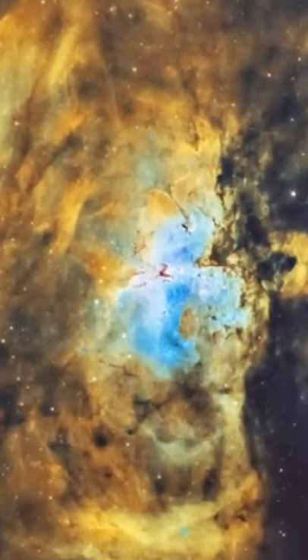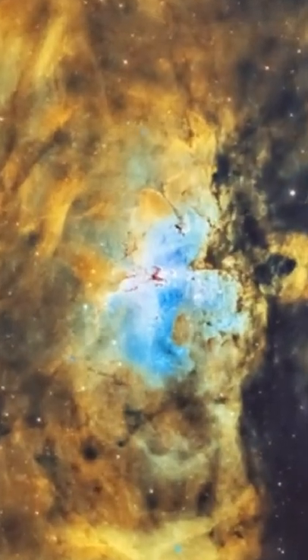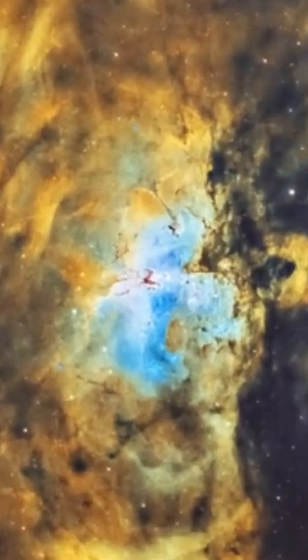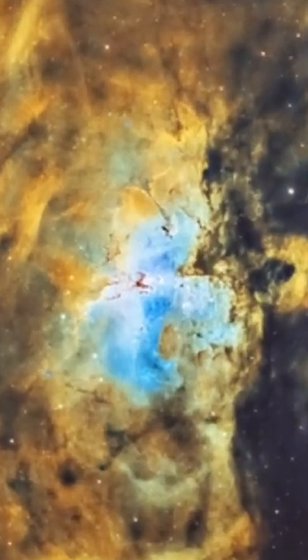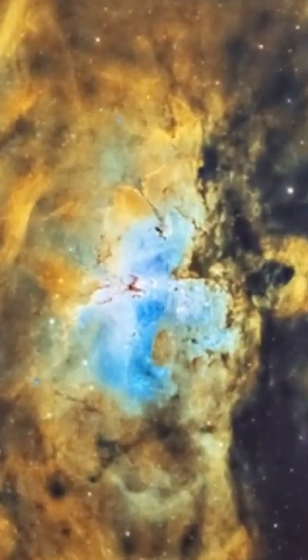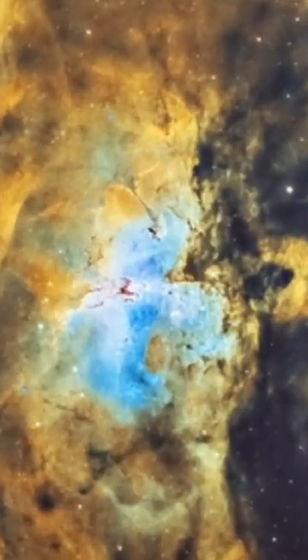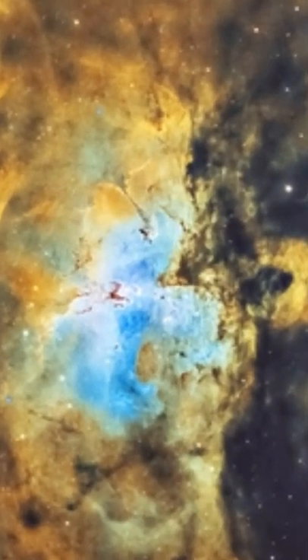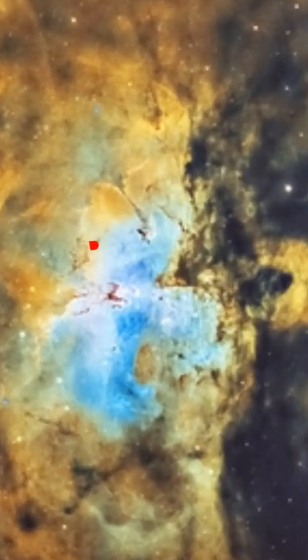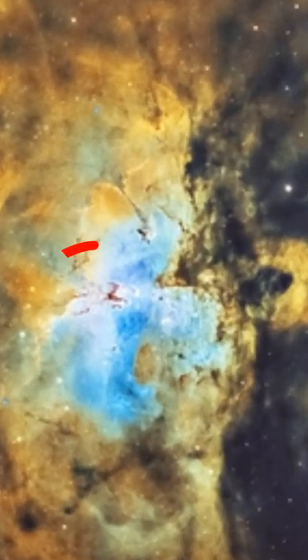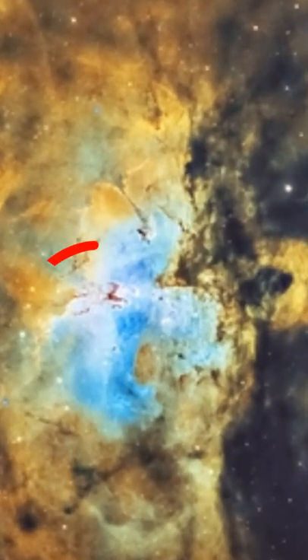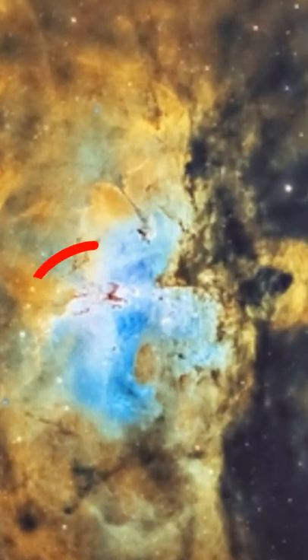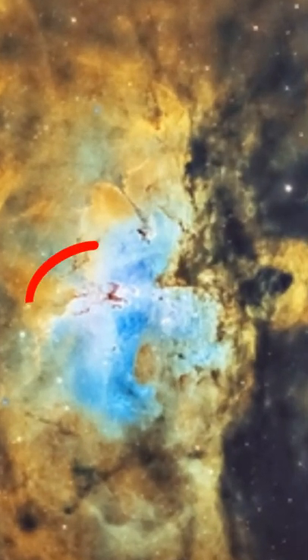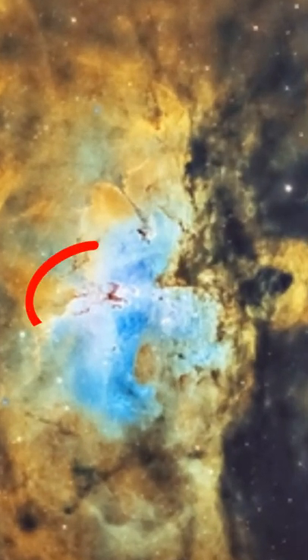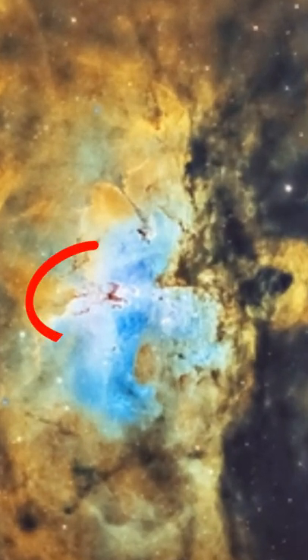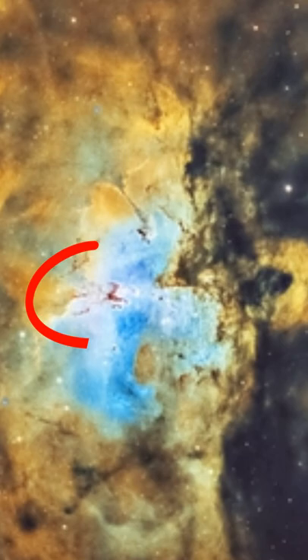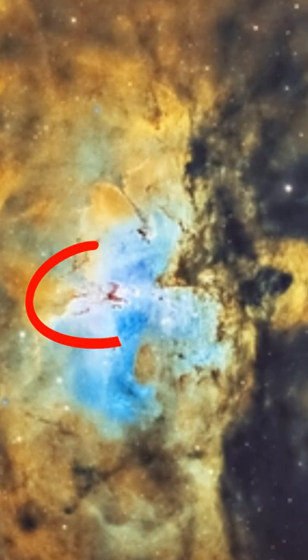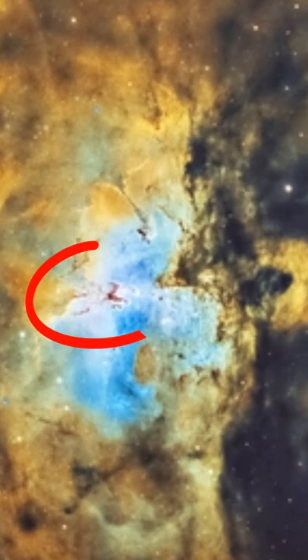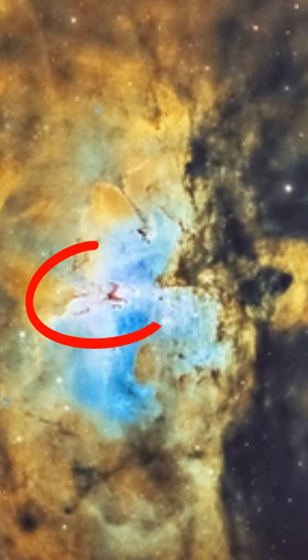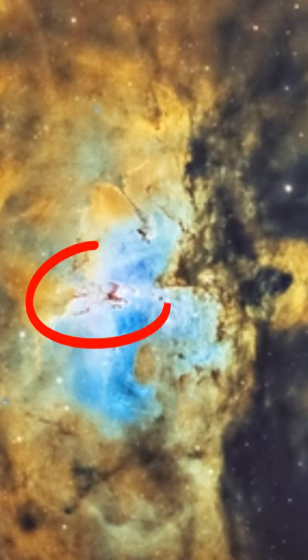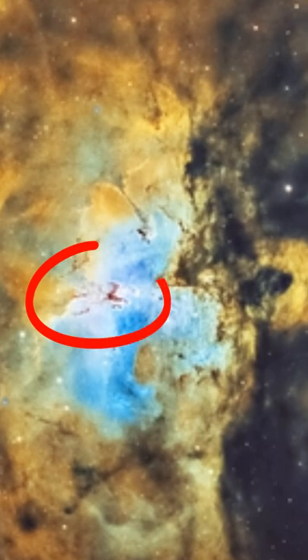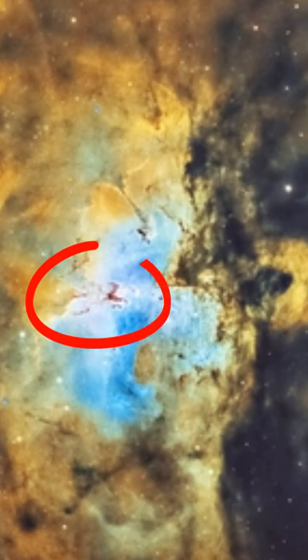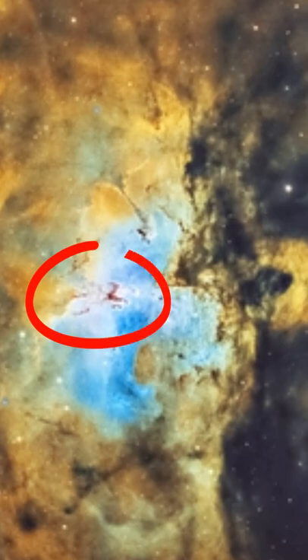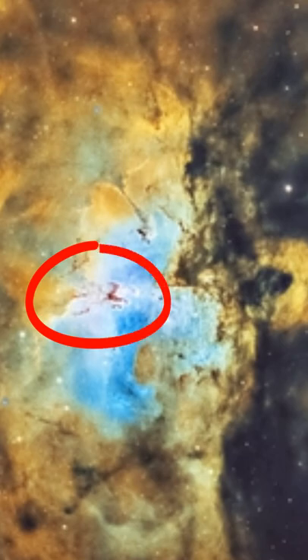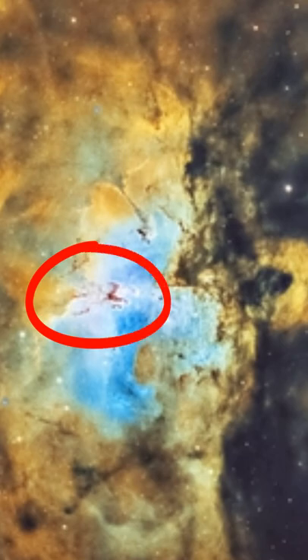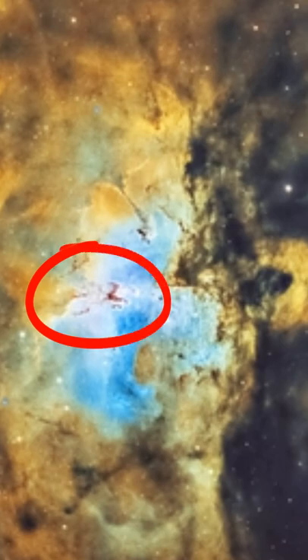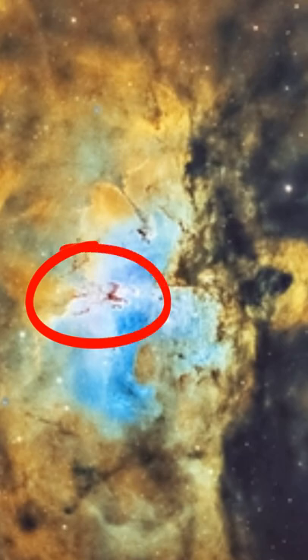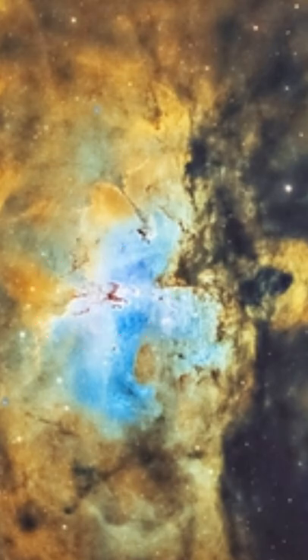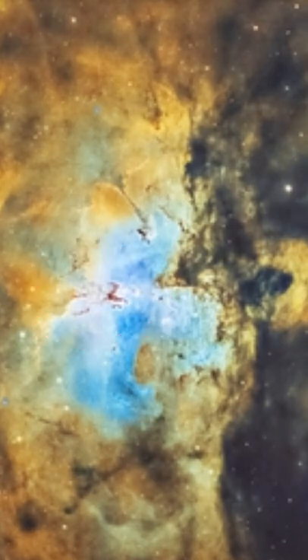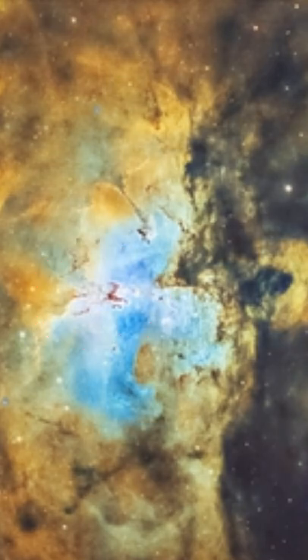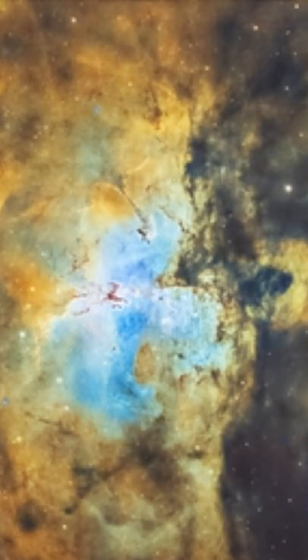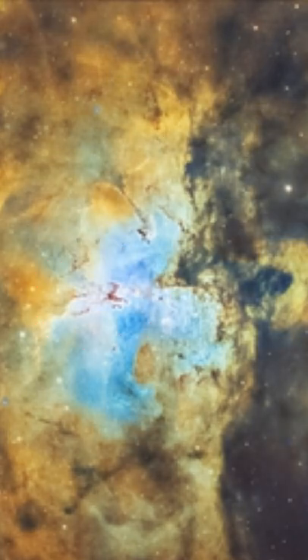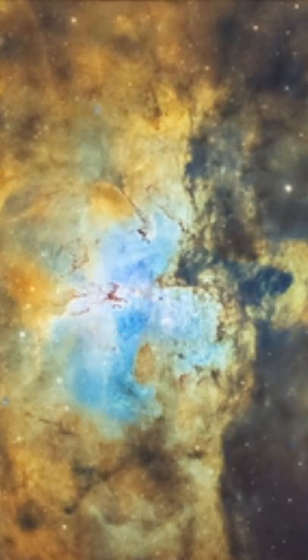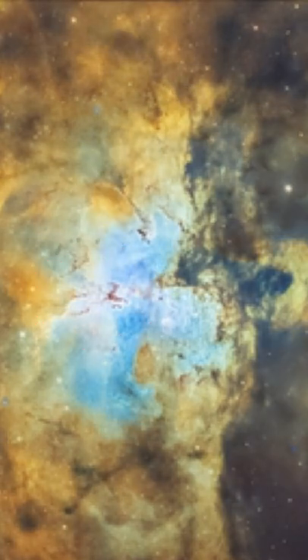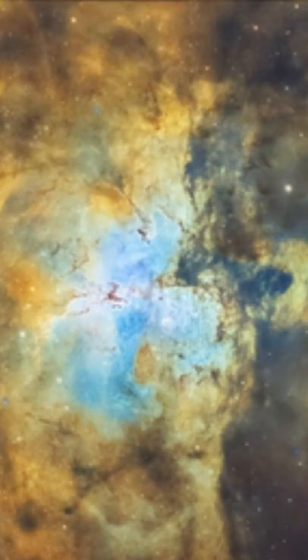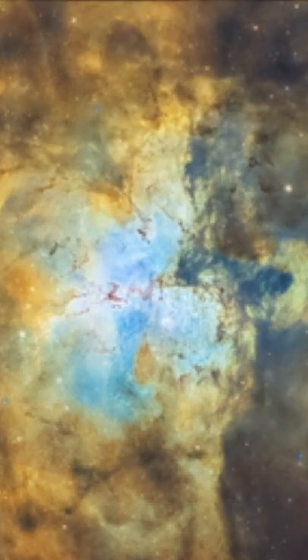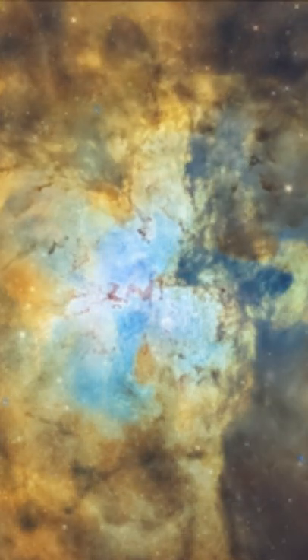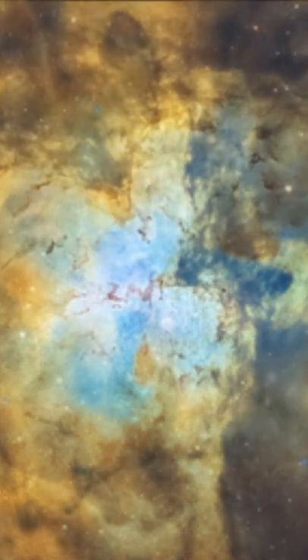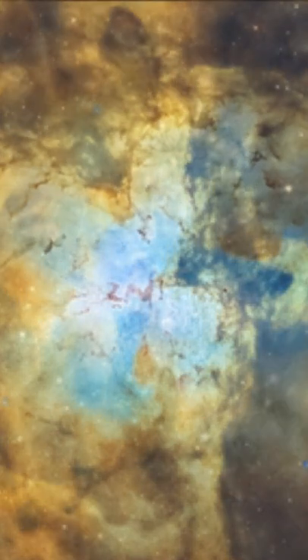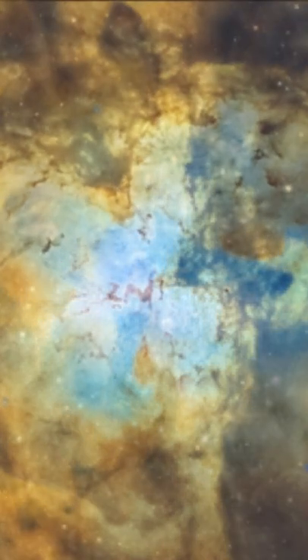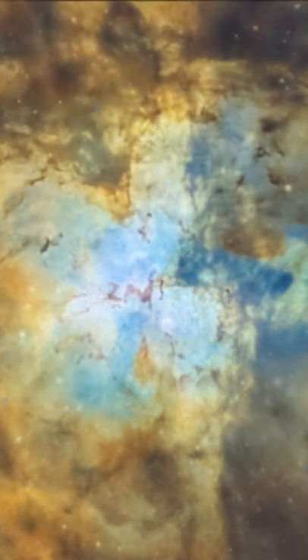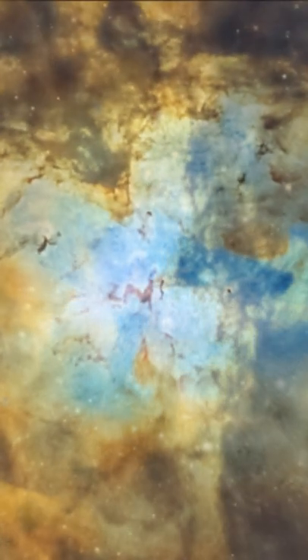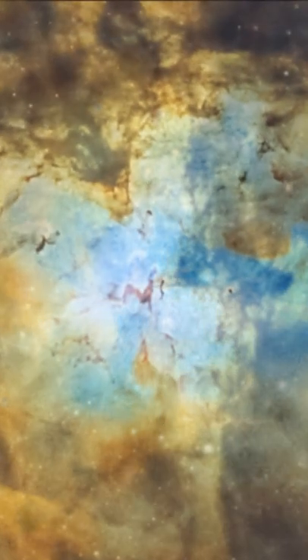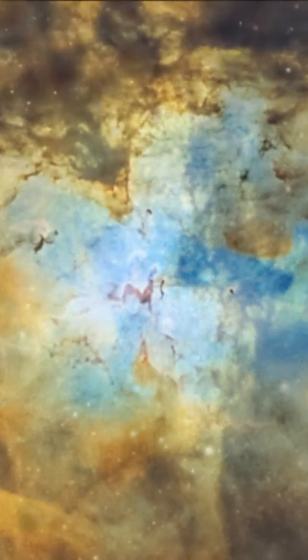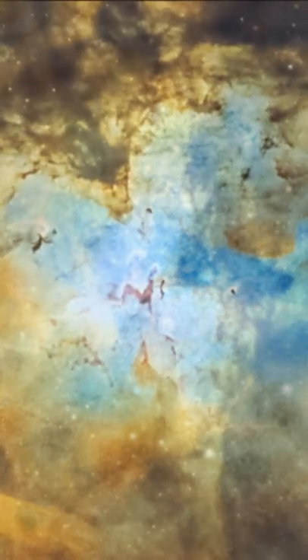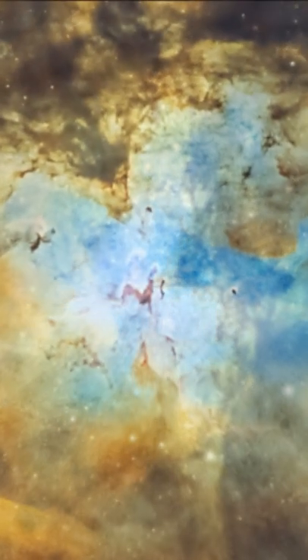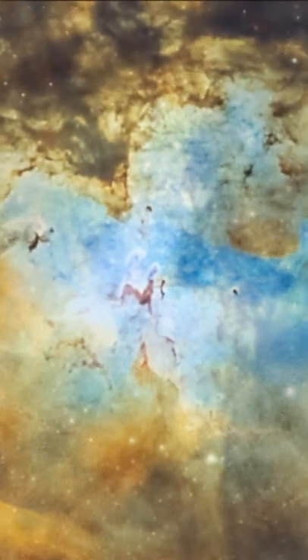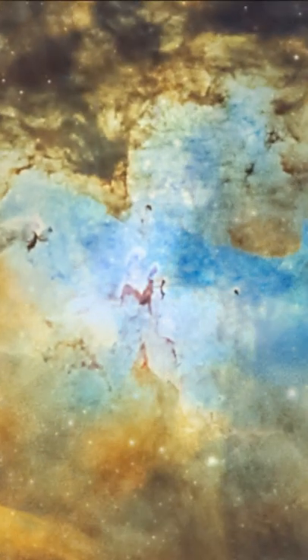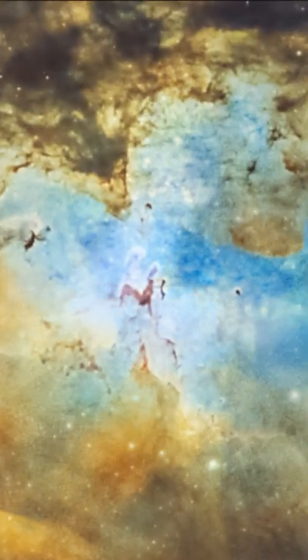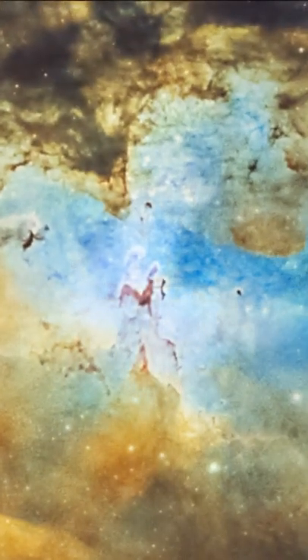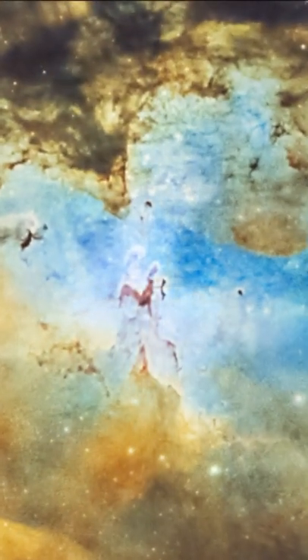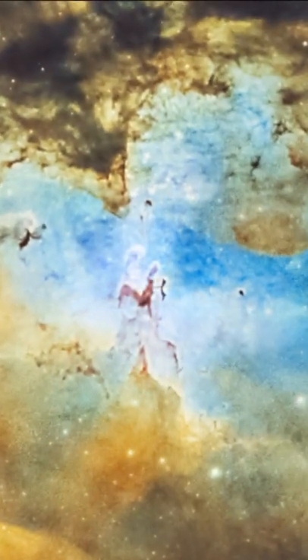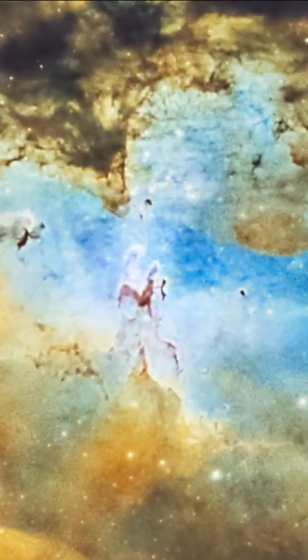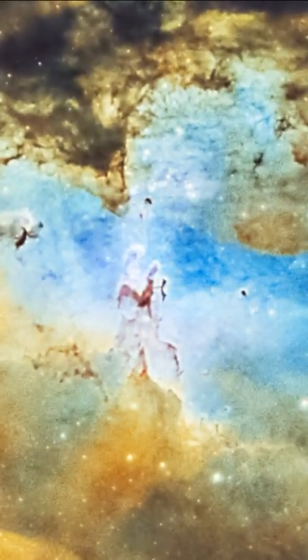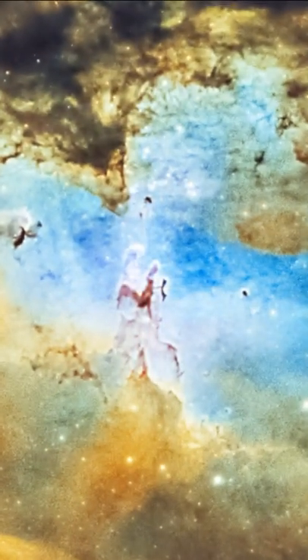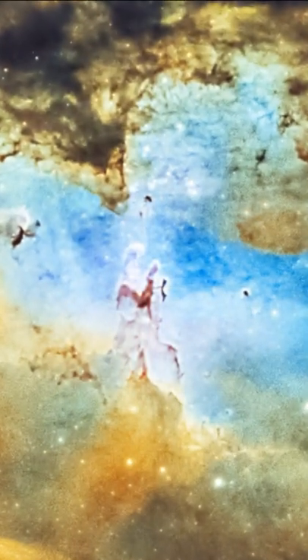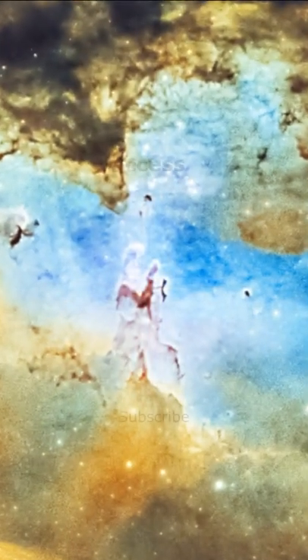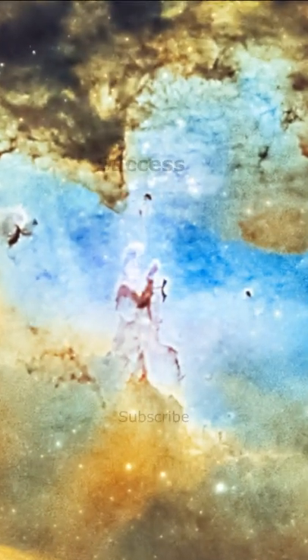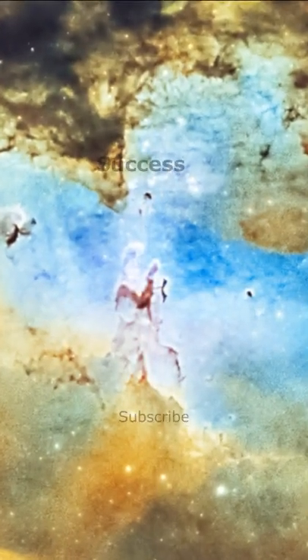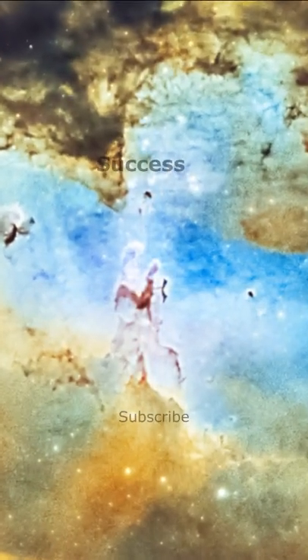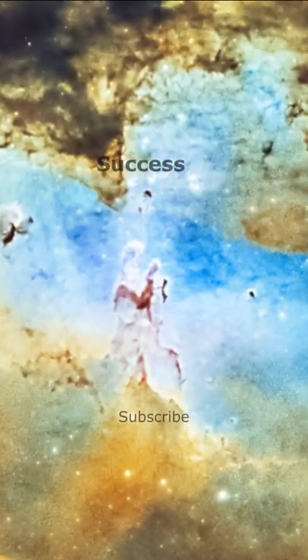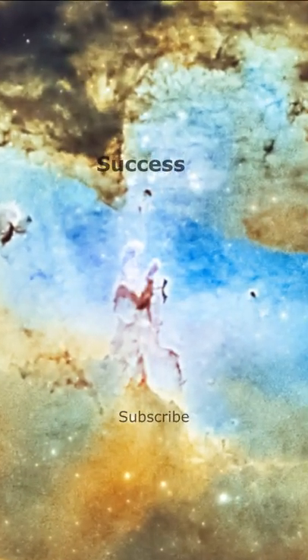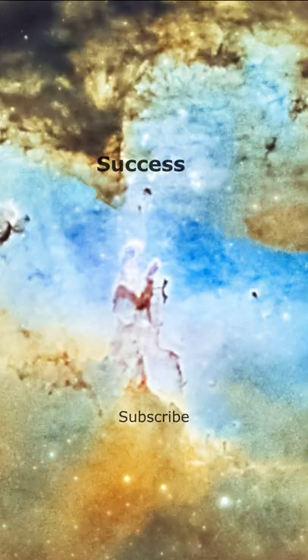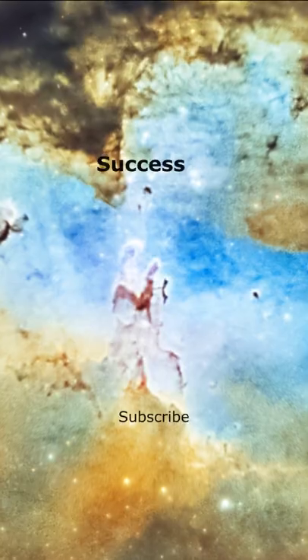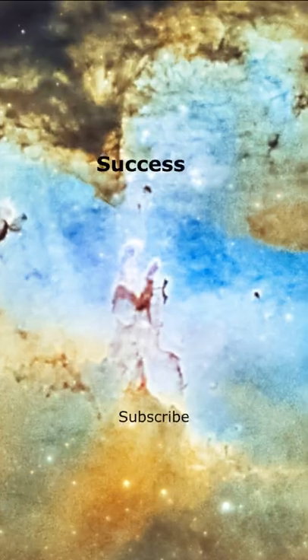Let's zoom in — and yes, I've got the Pillars even with my small wide field setup. Thanks for watching!